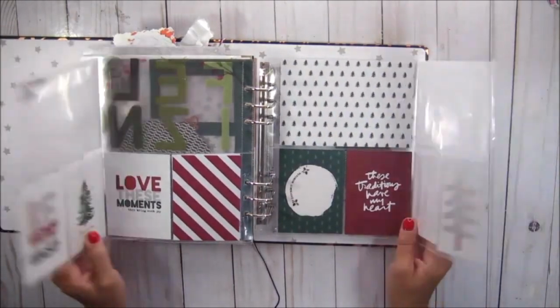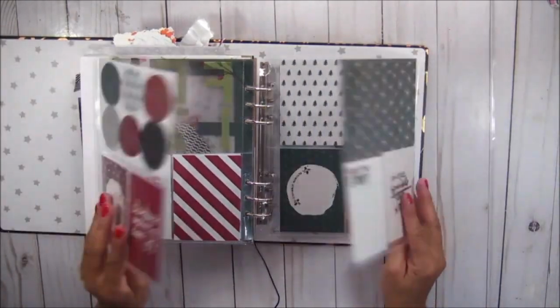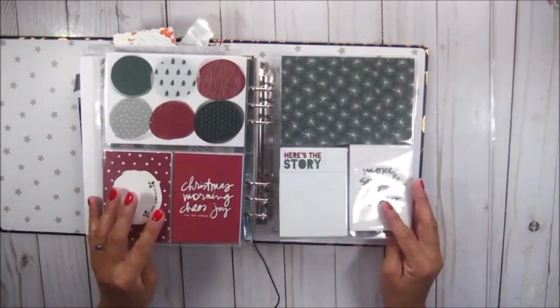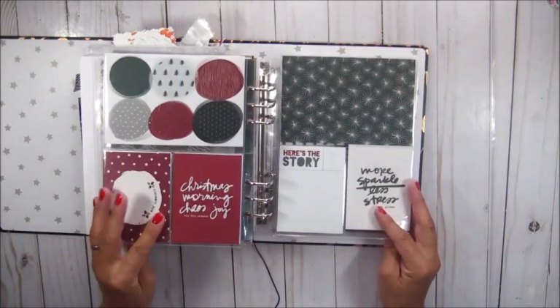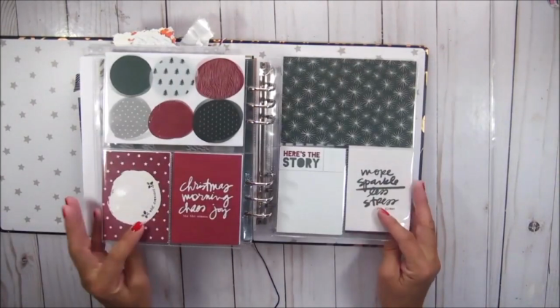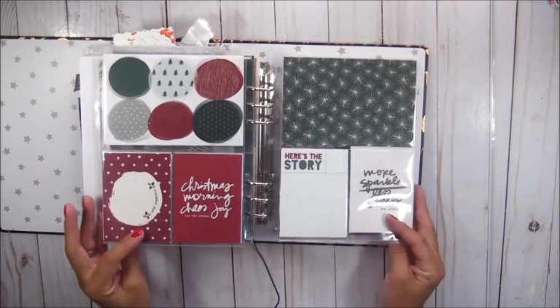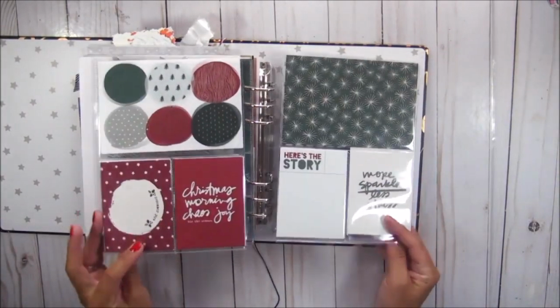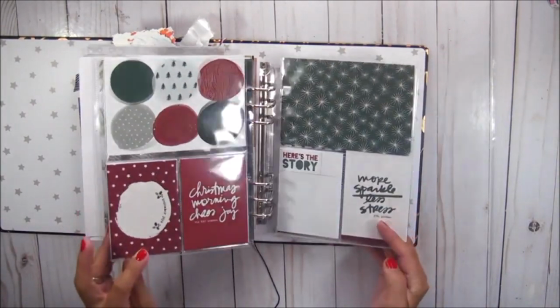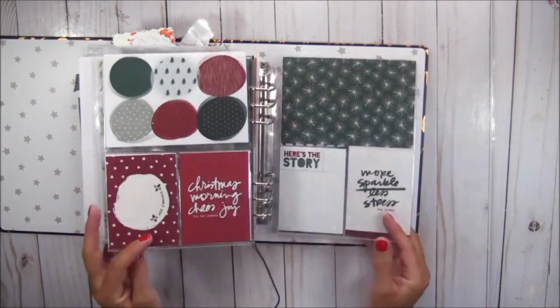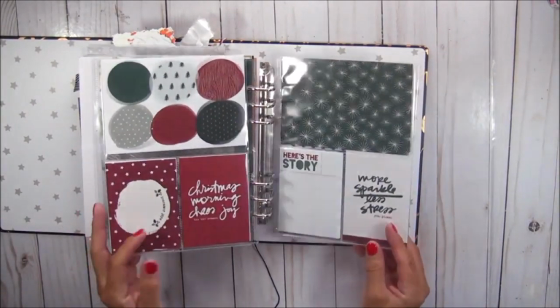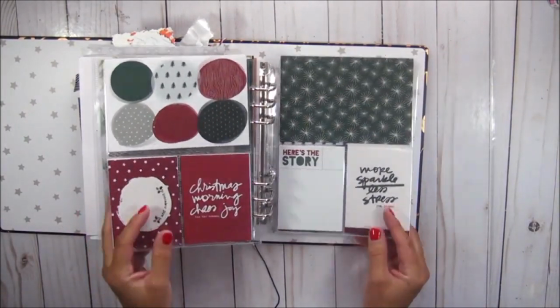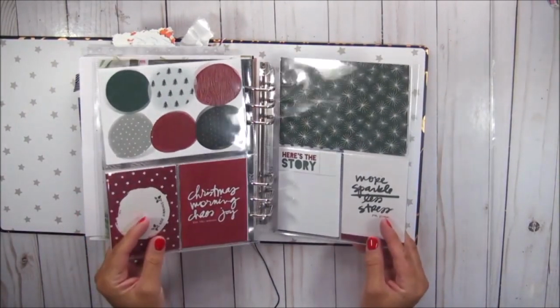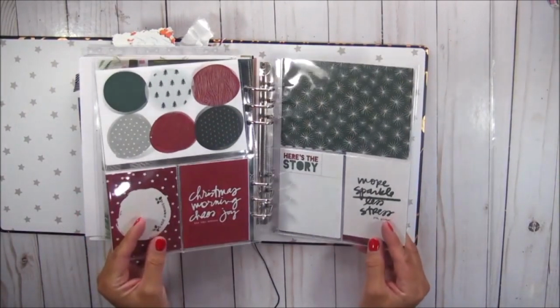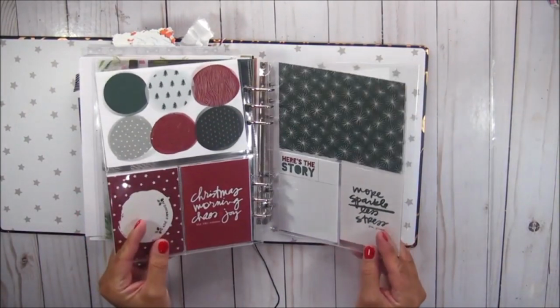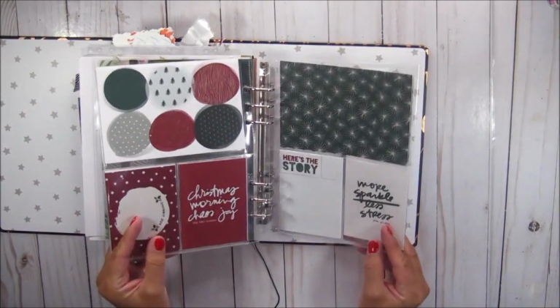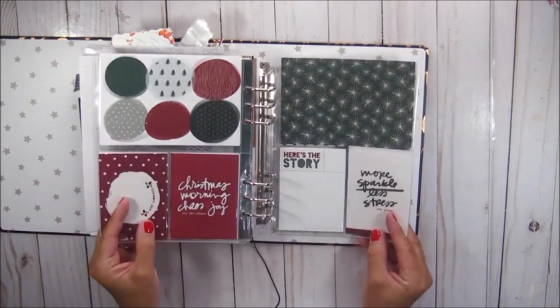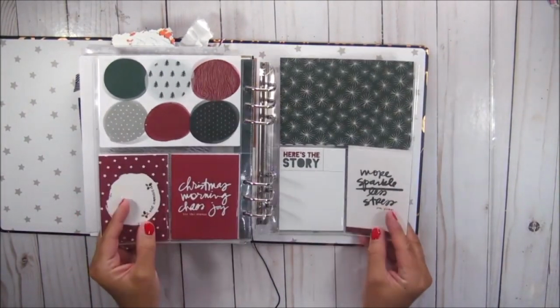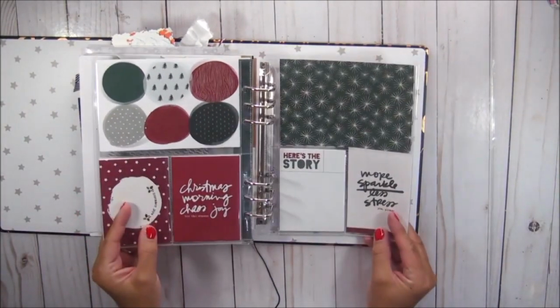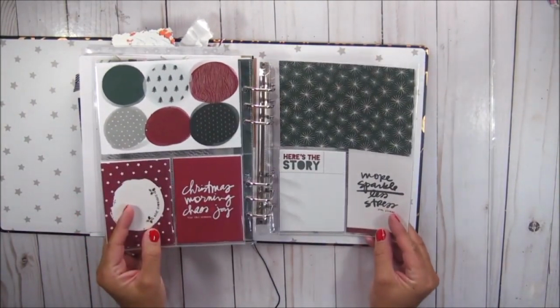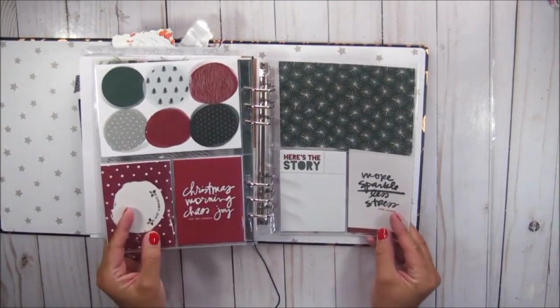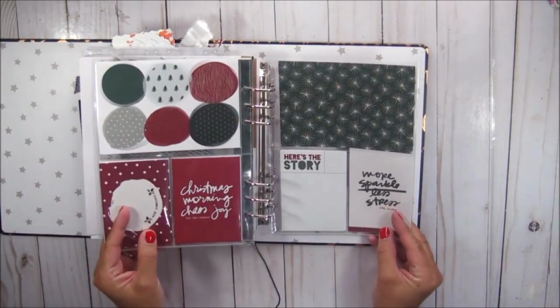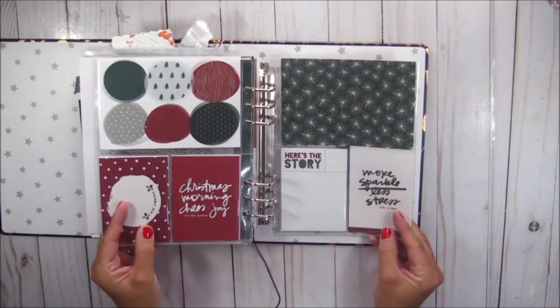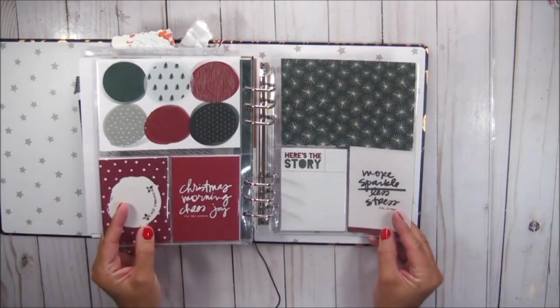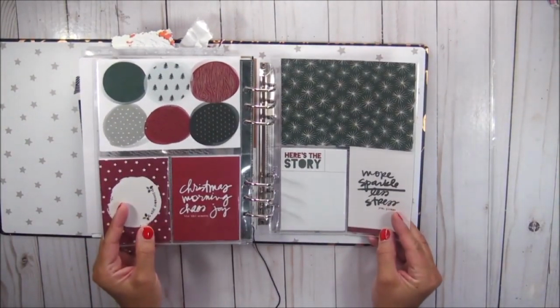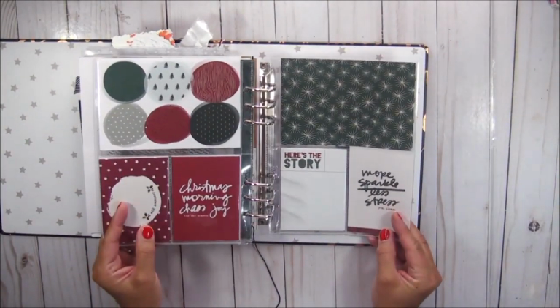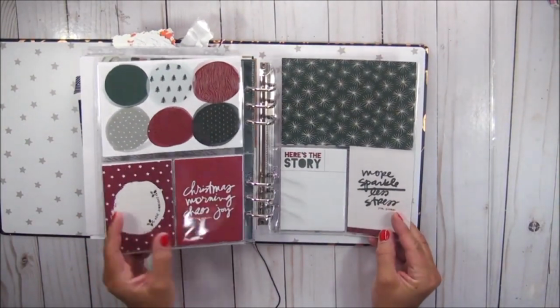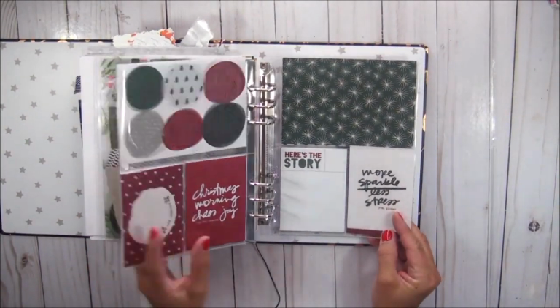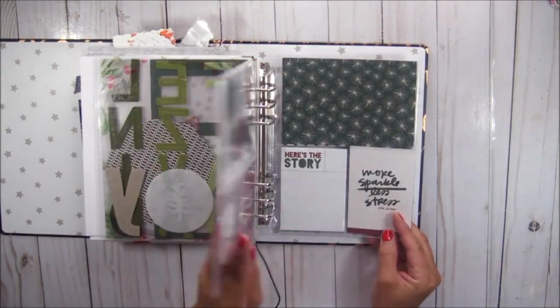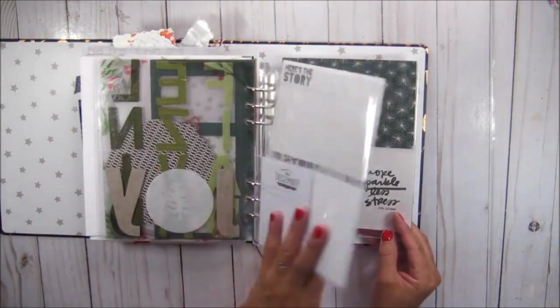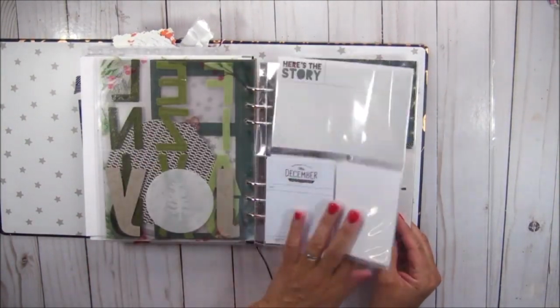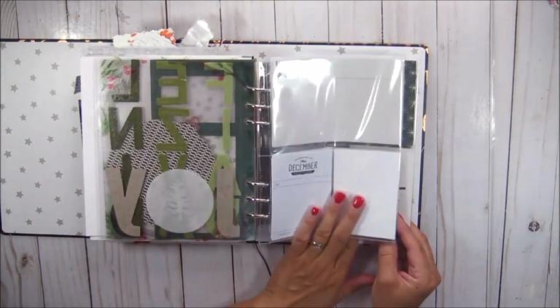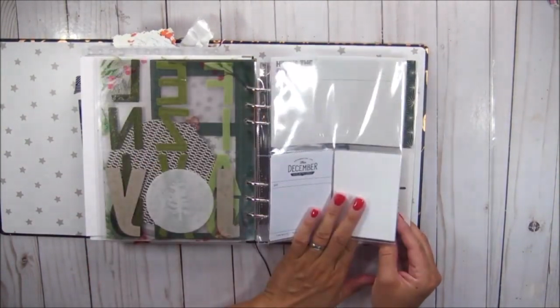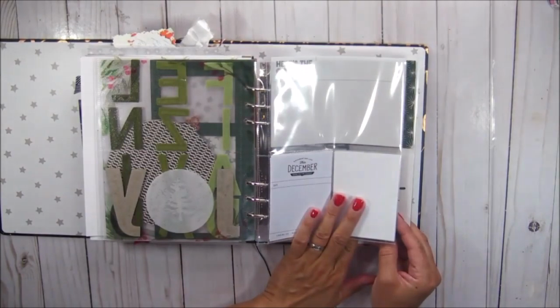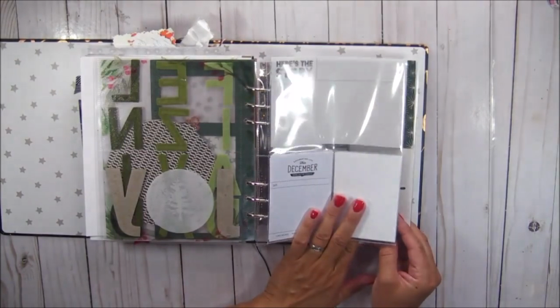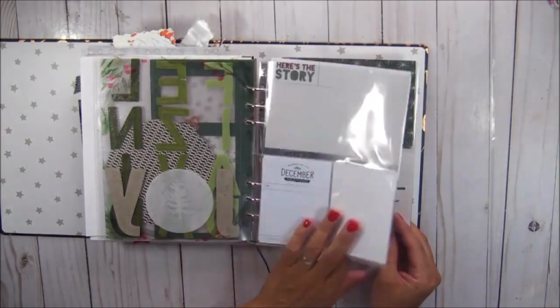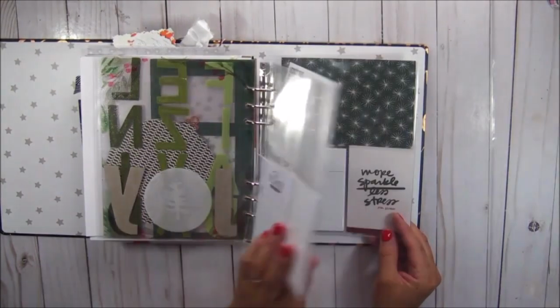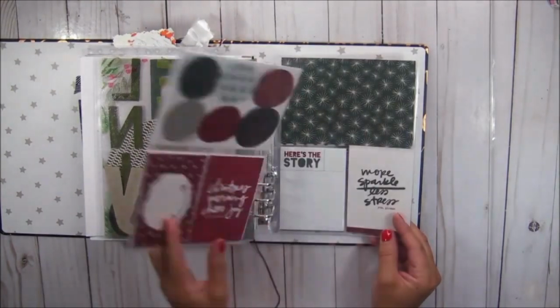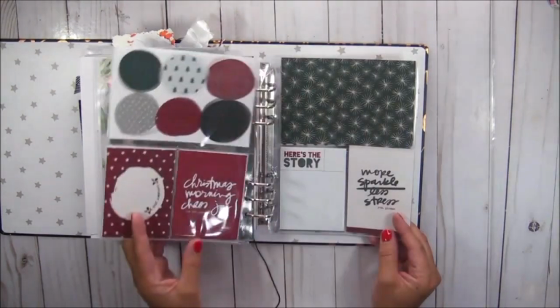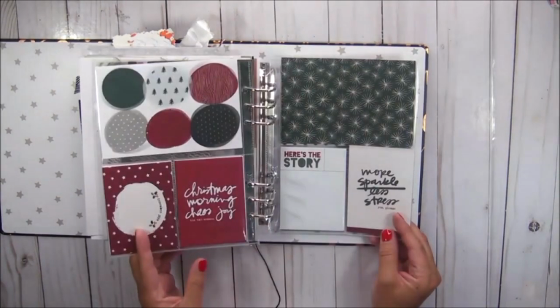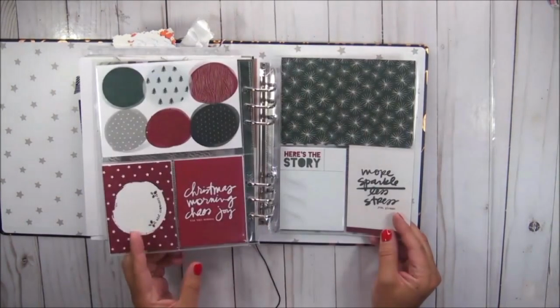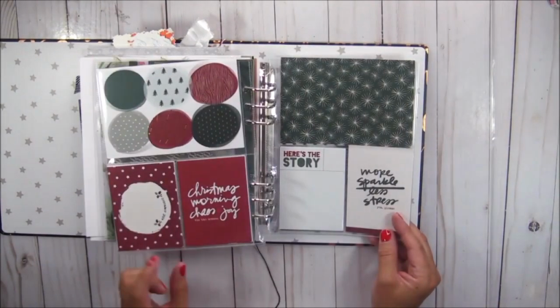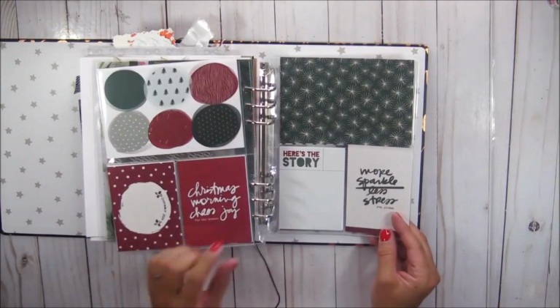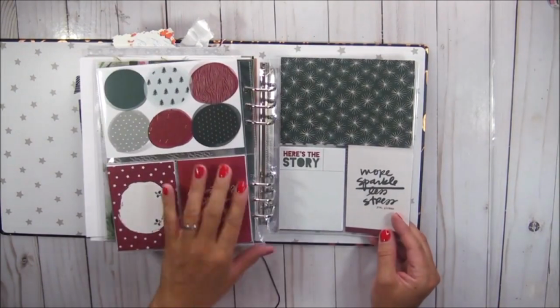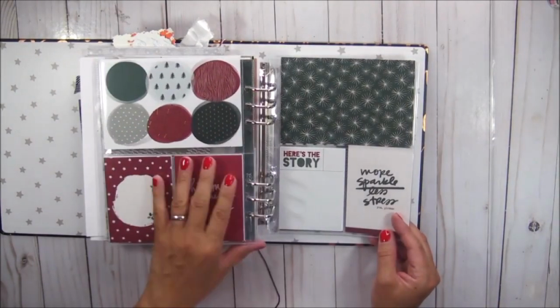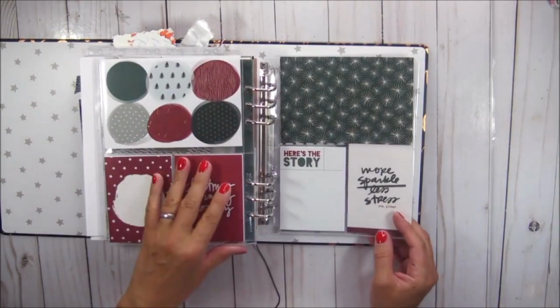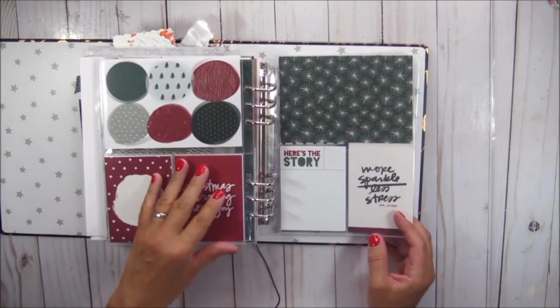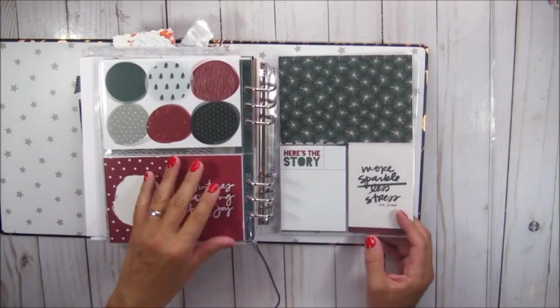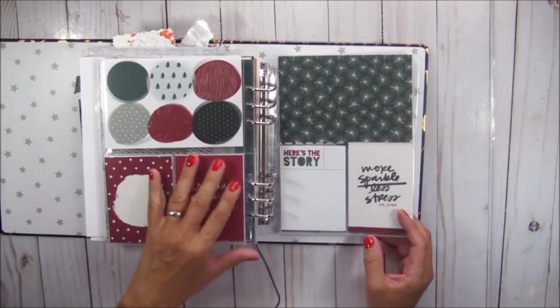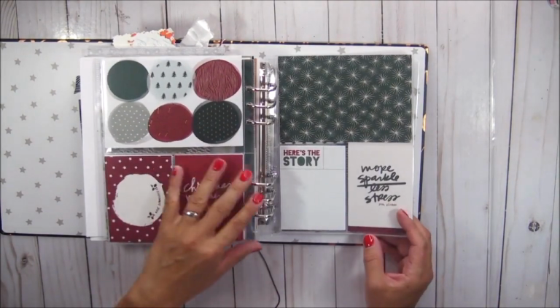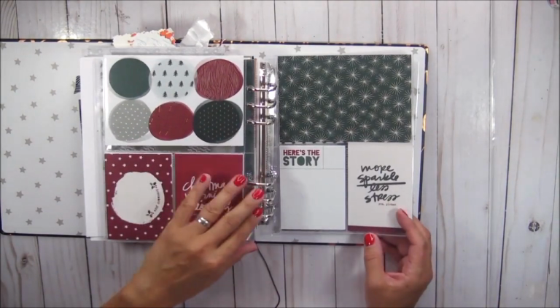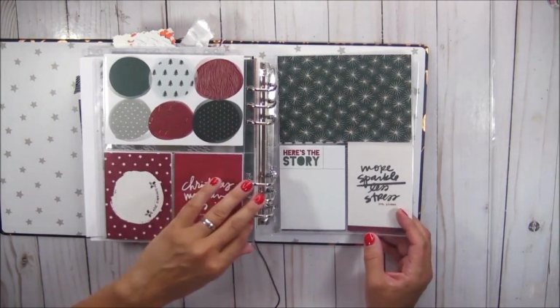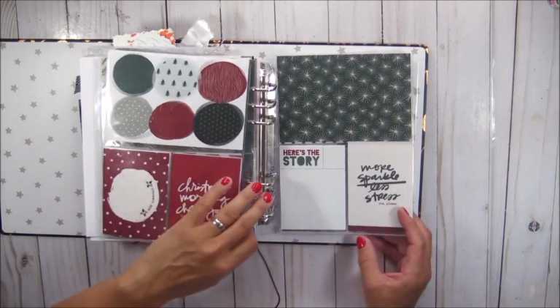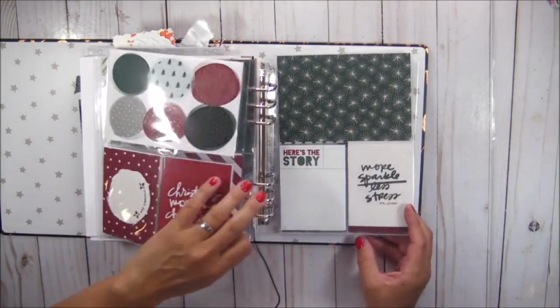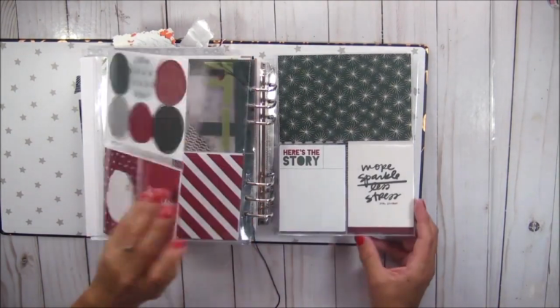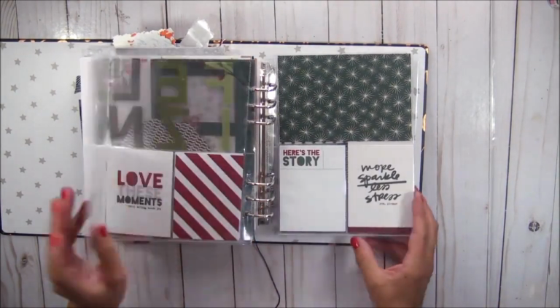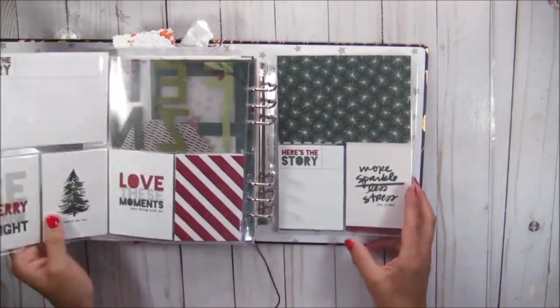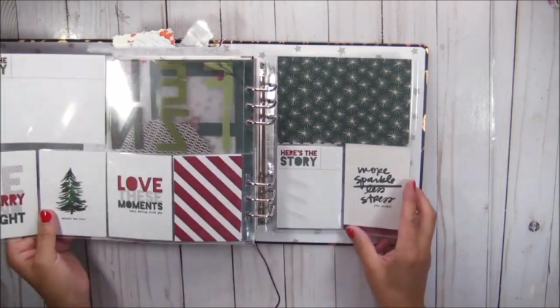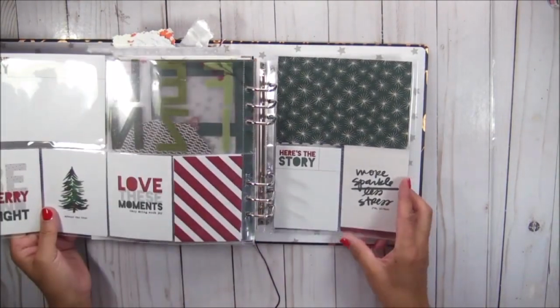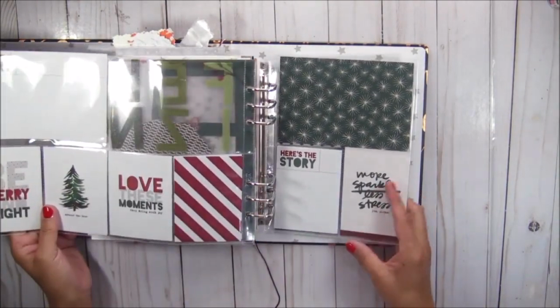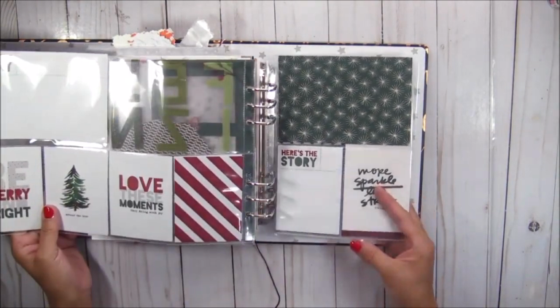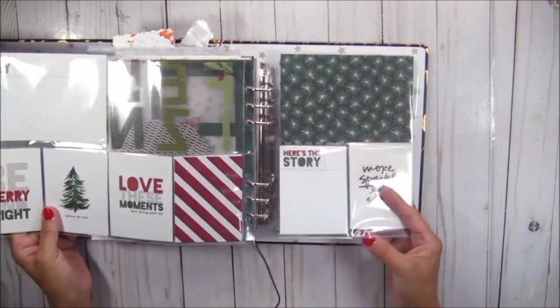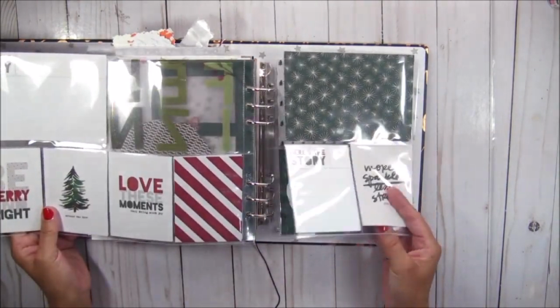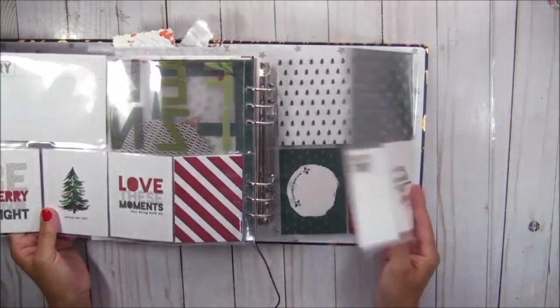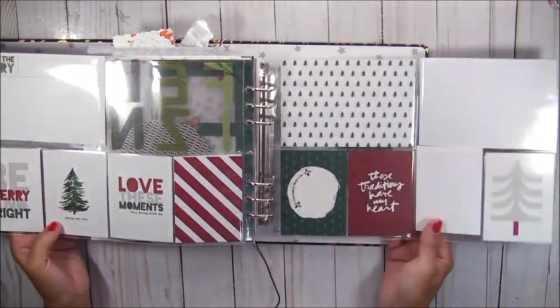Right here — this is one of my favorite things to do in the six by eight album — is add these flip outs.